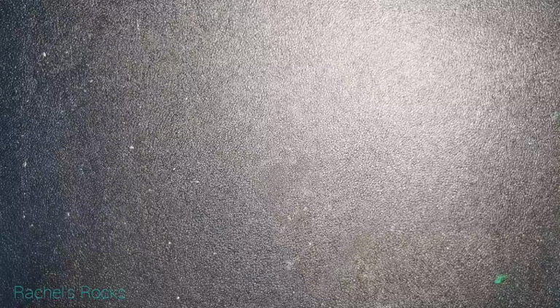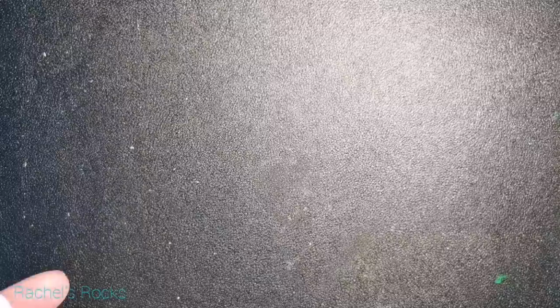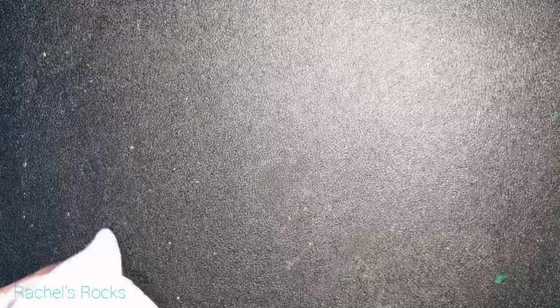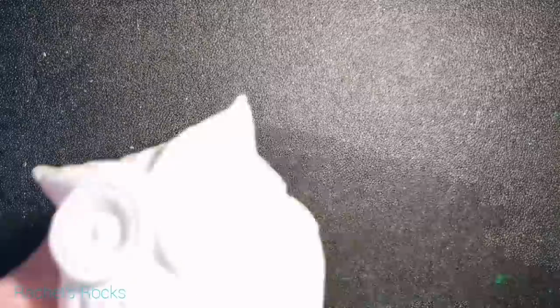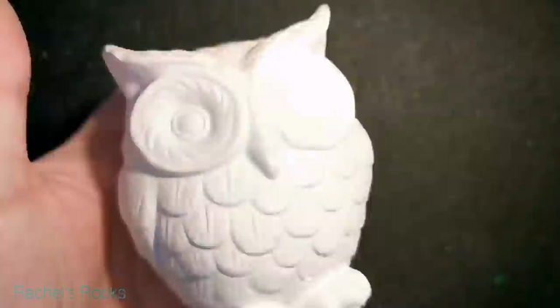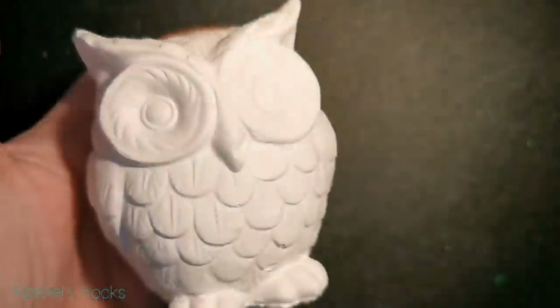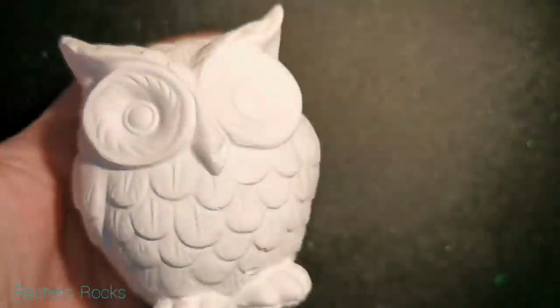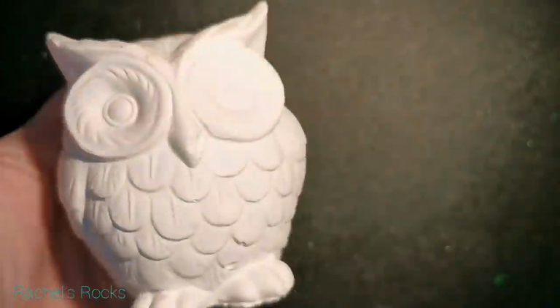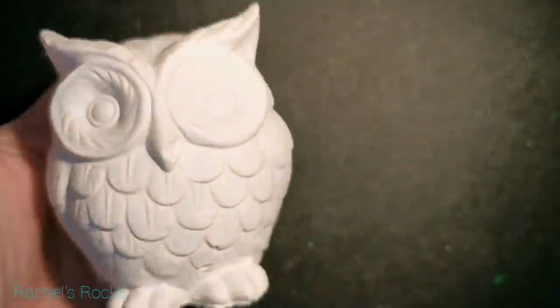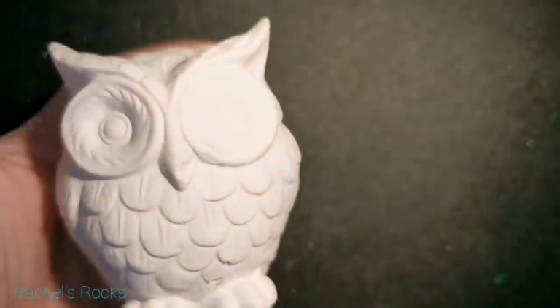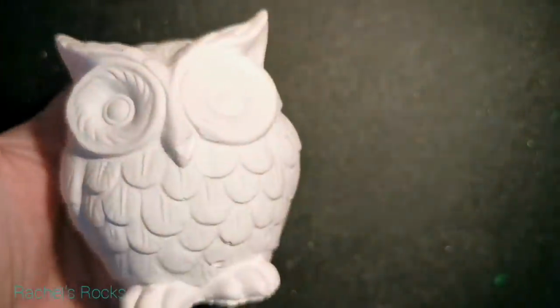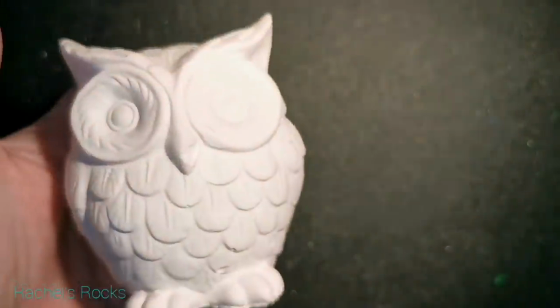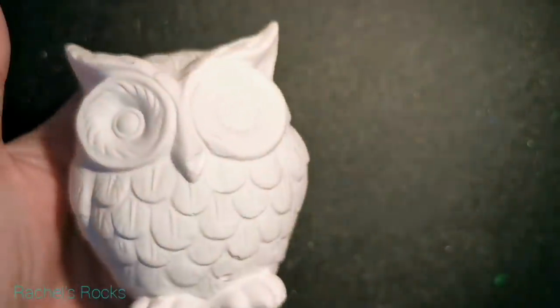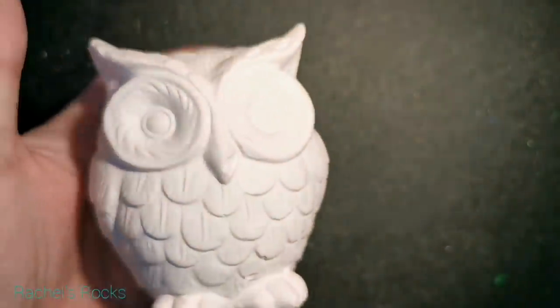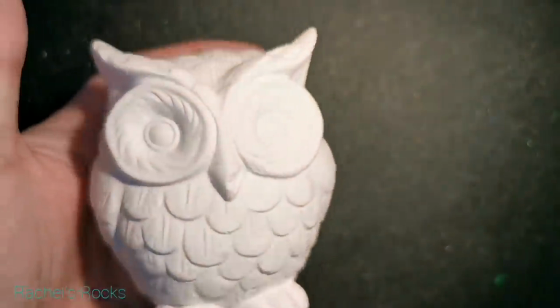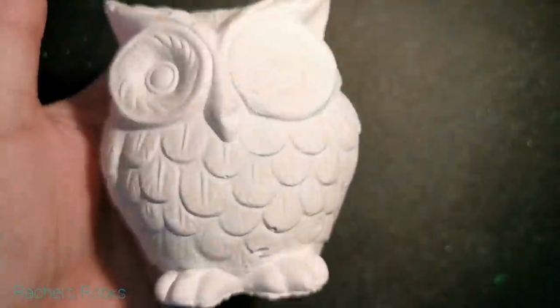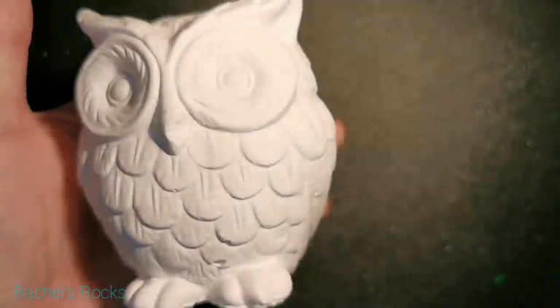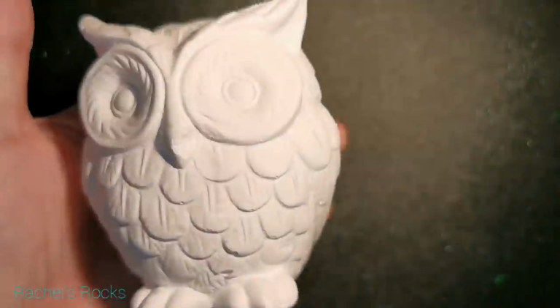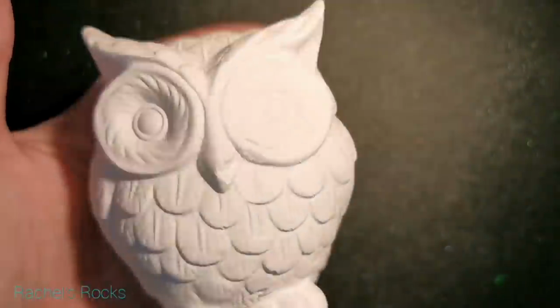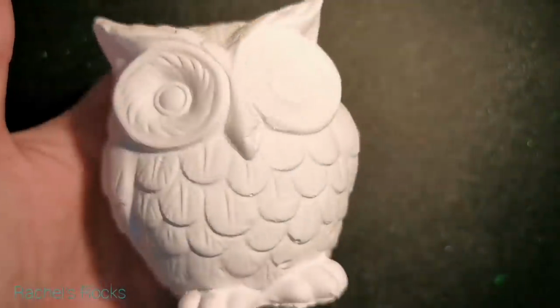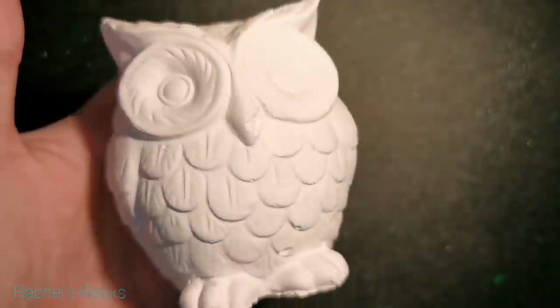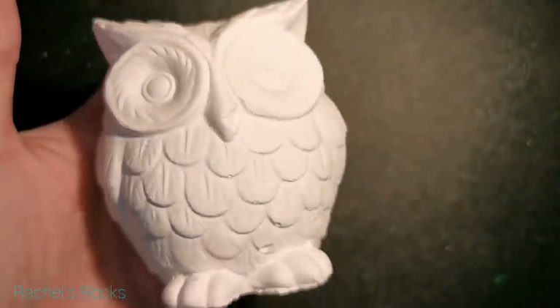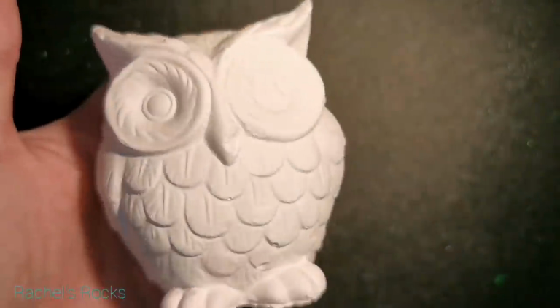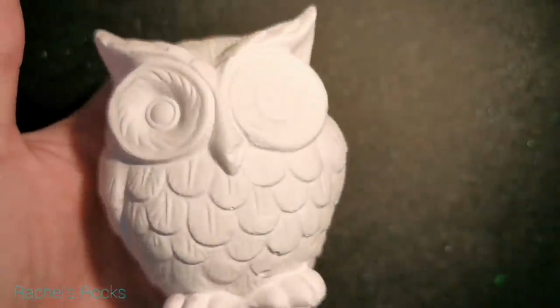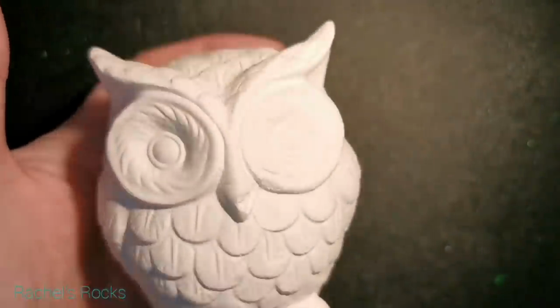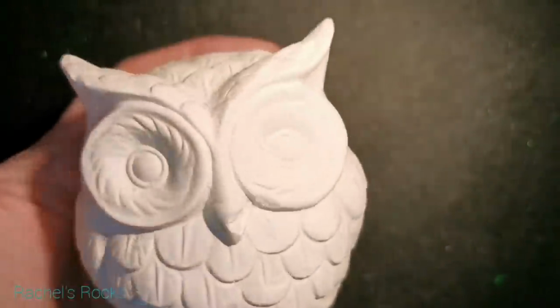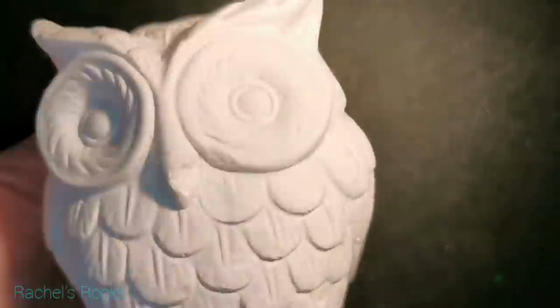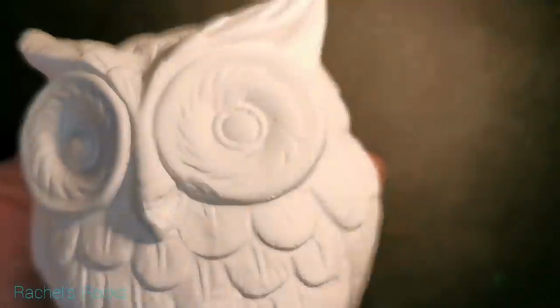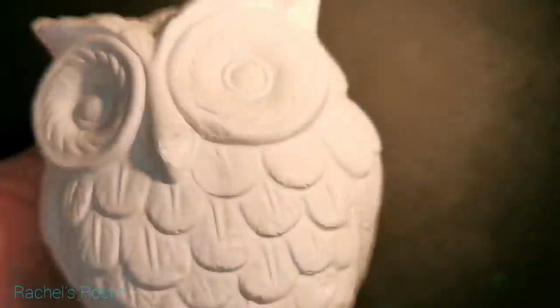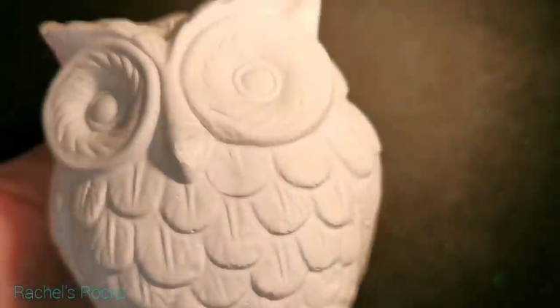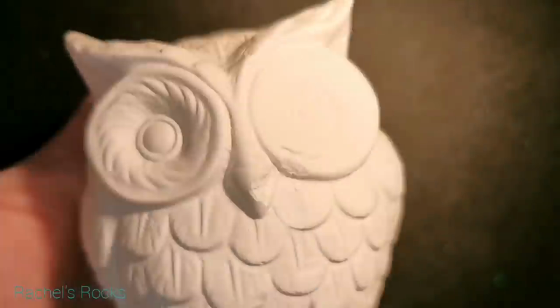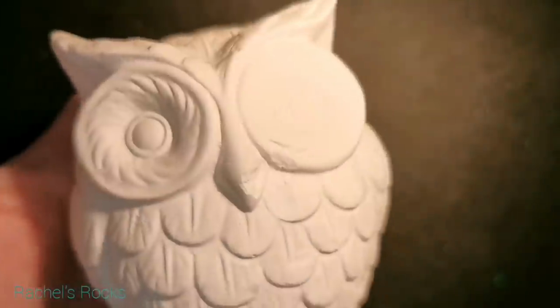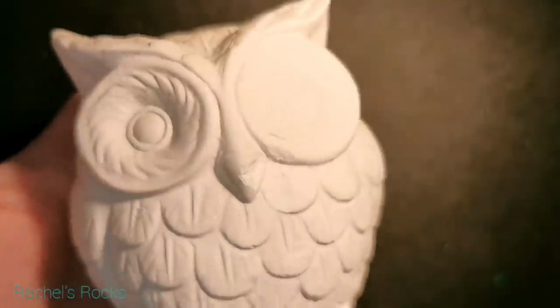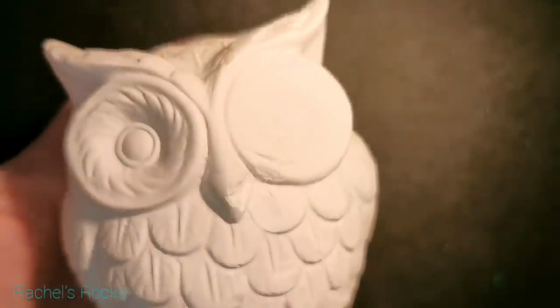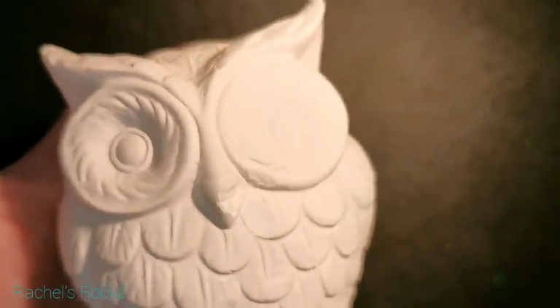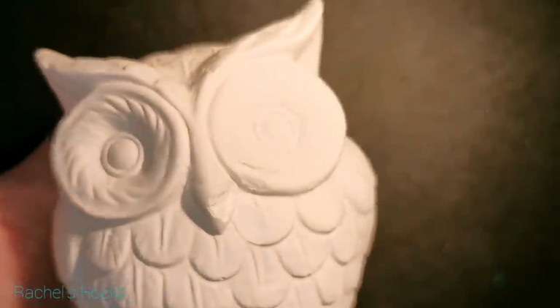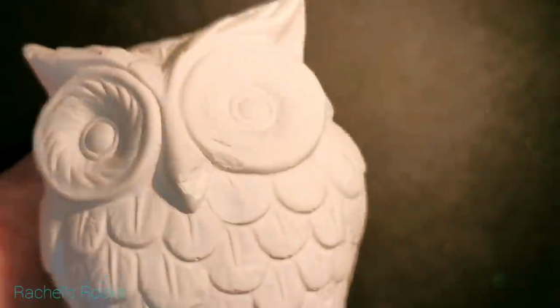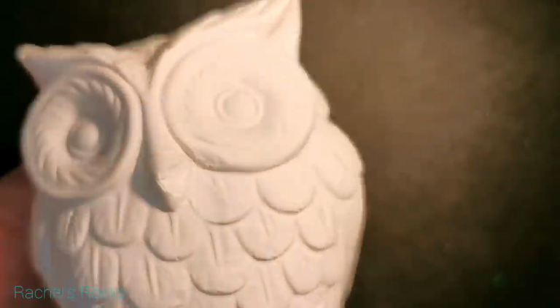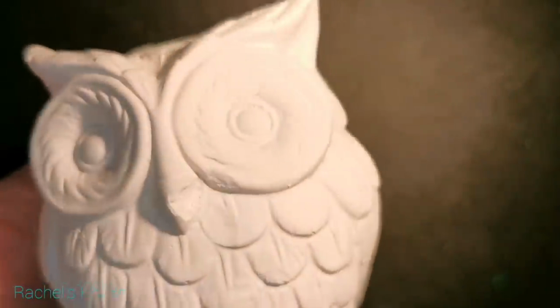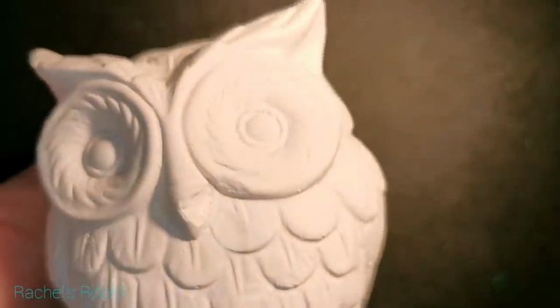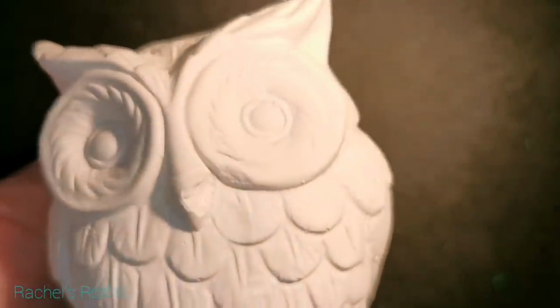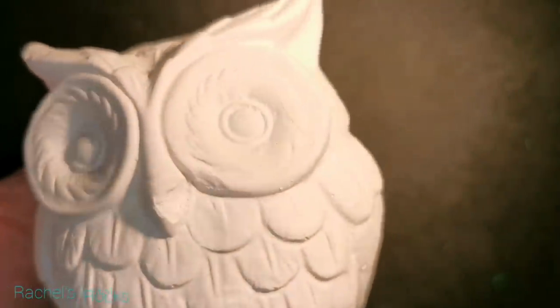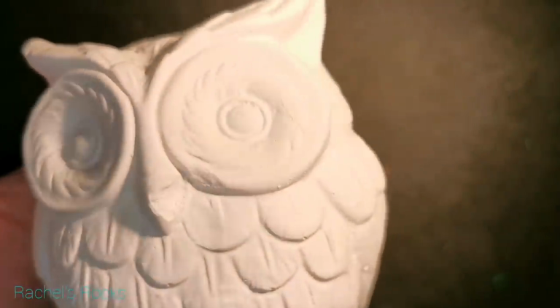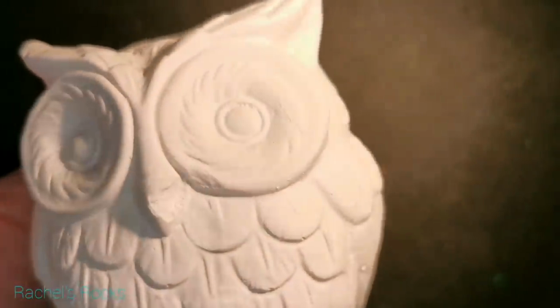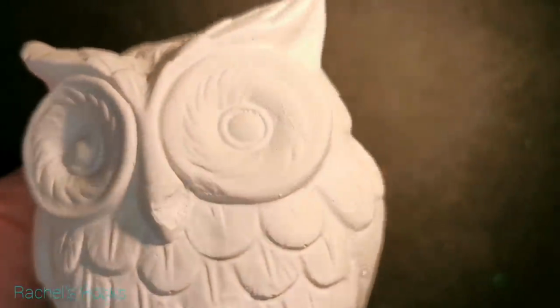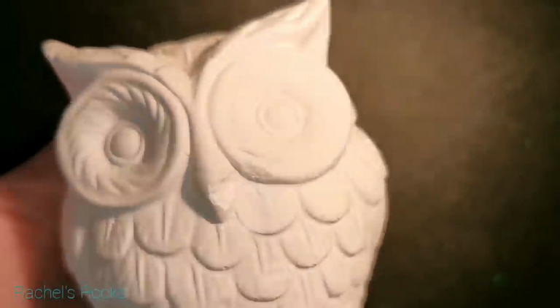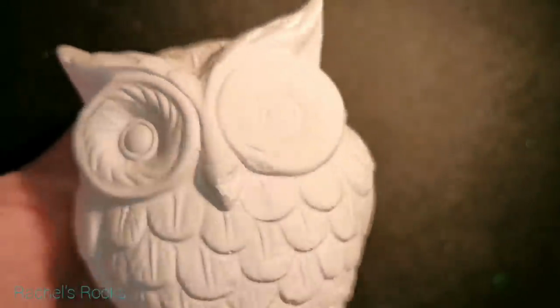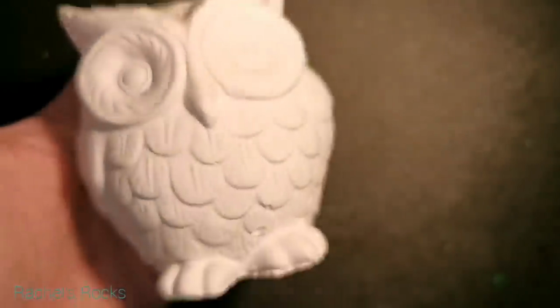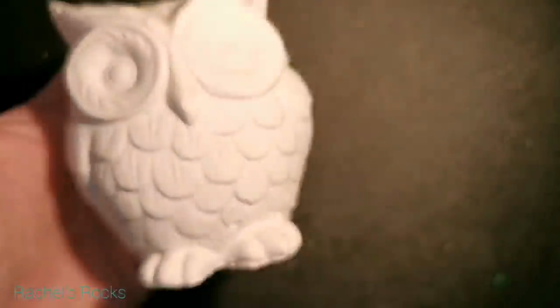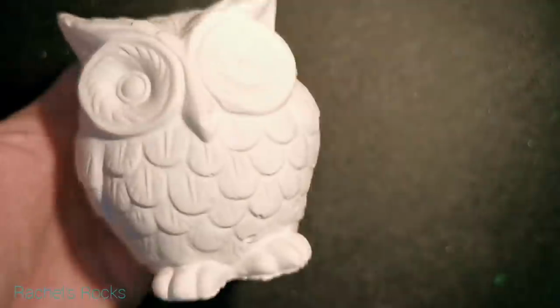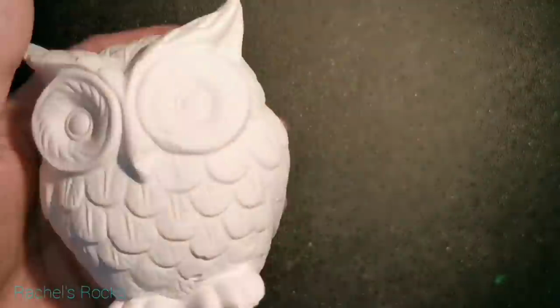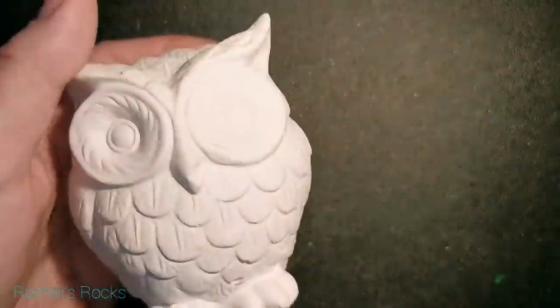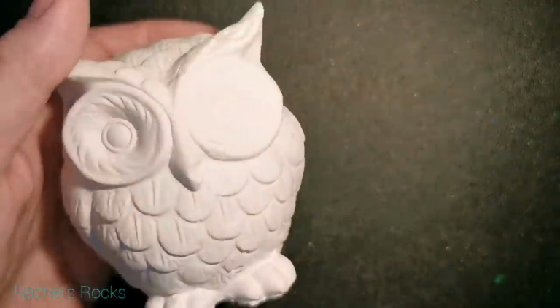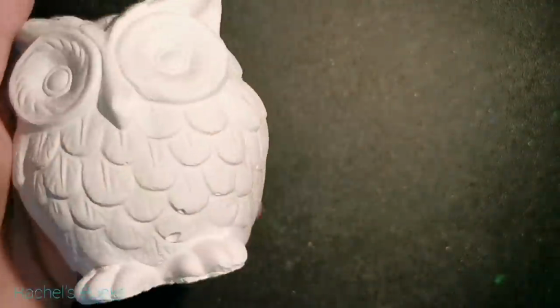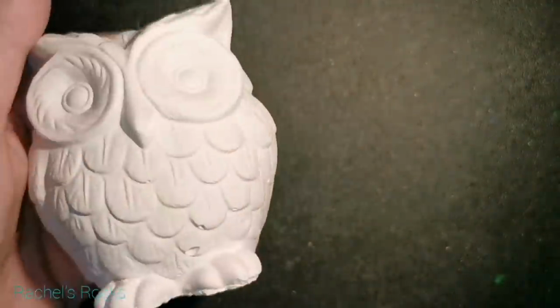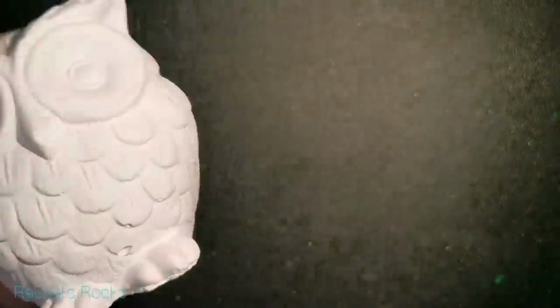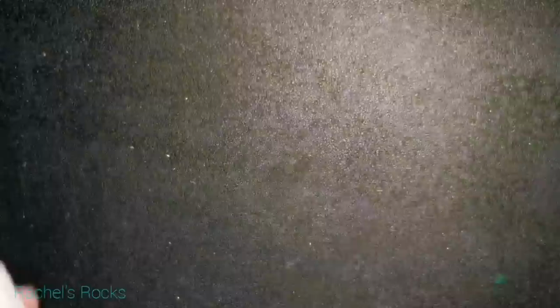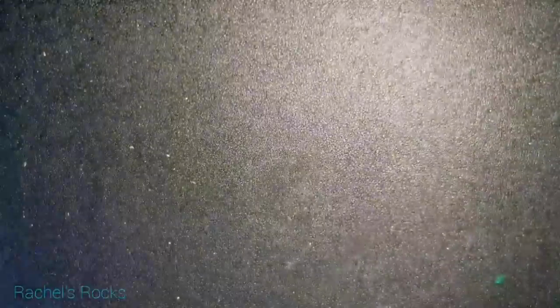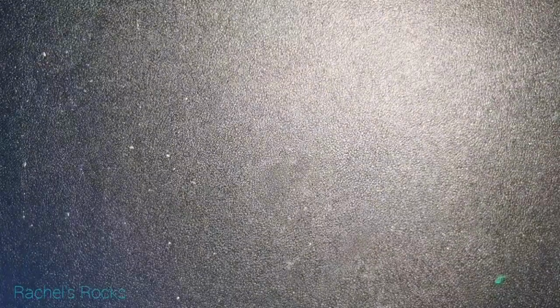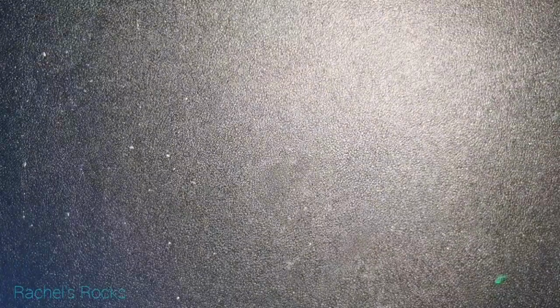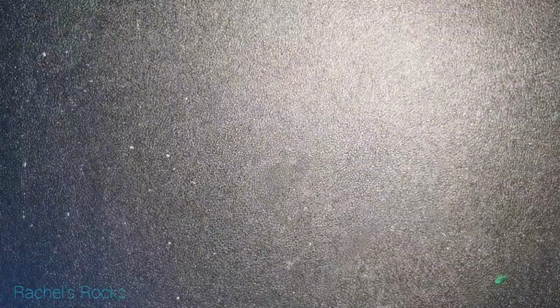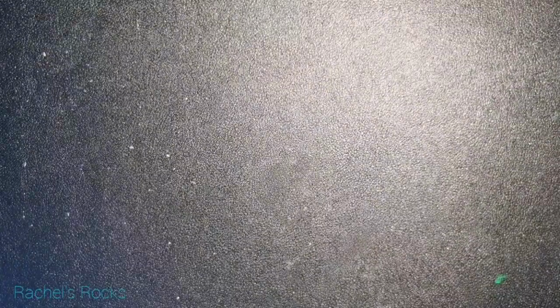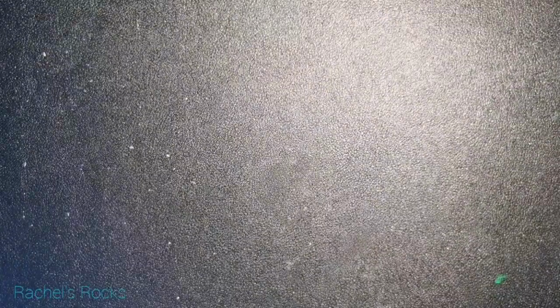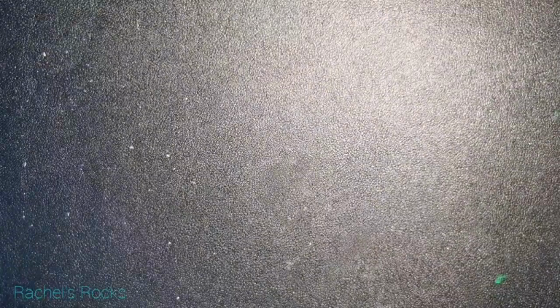Hi guys, welcome back to my channel. I did get a lot of requests to see me paint the owl.